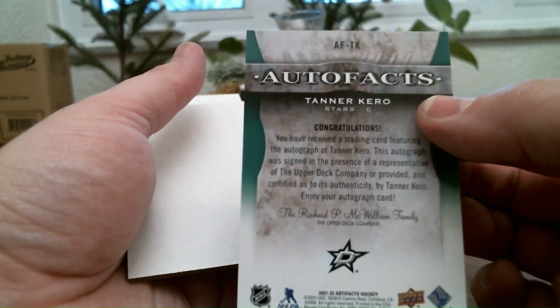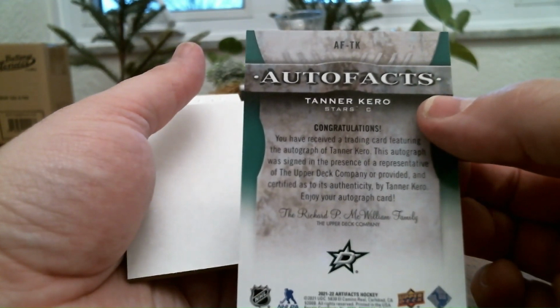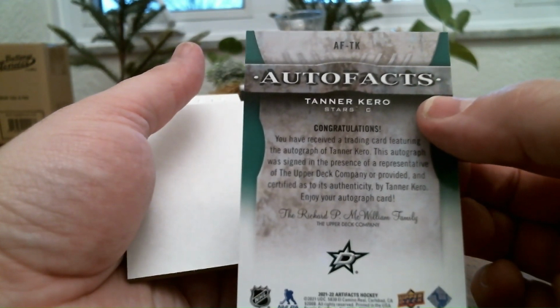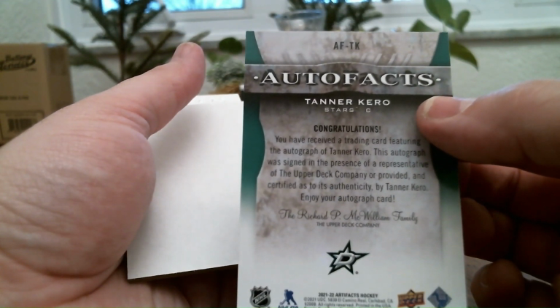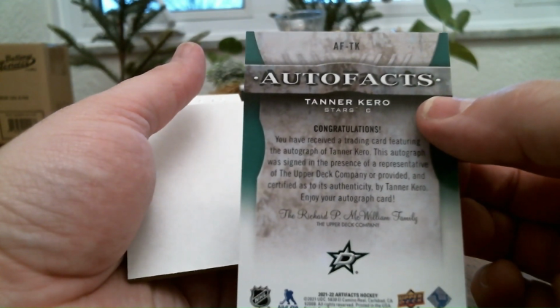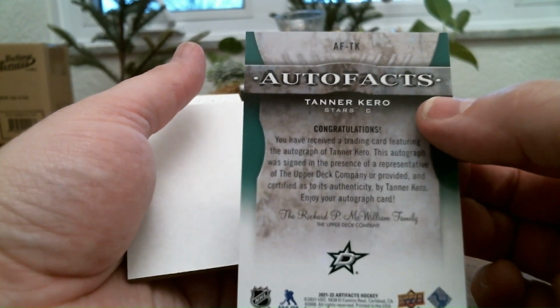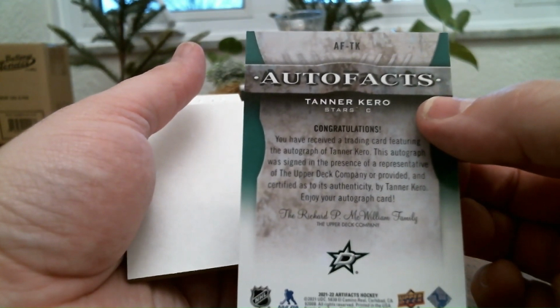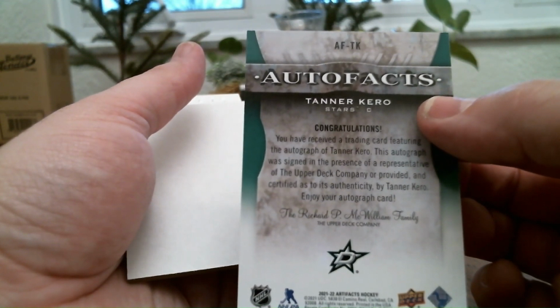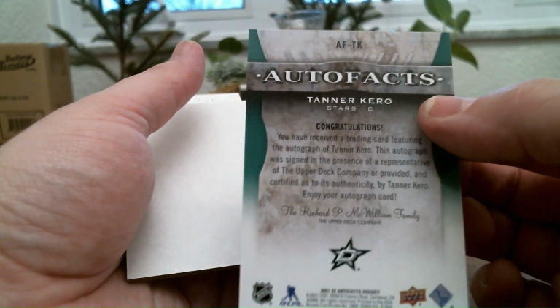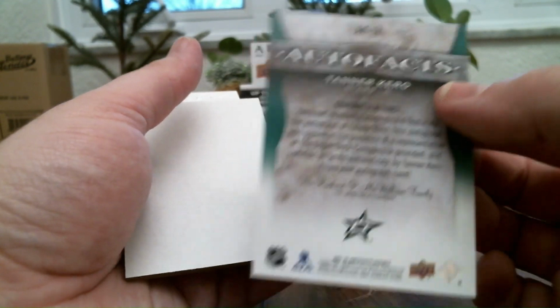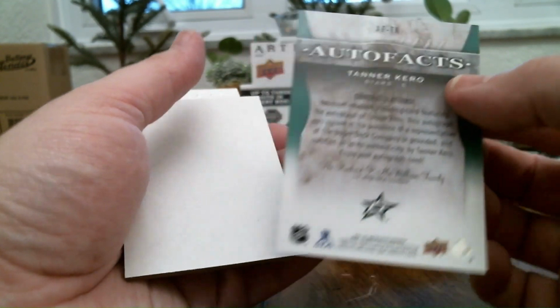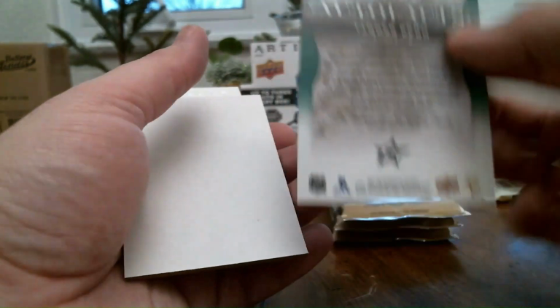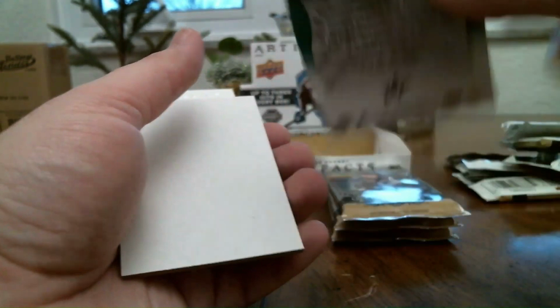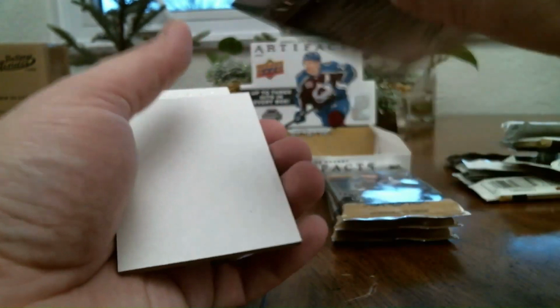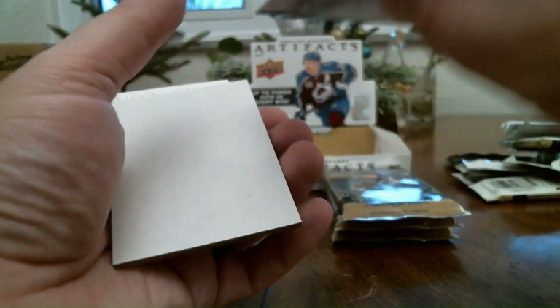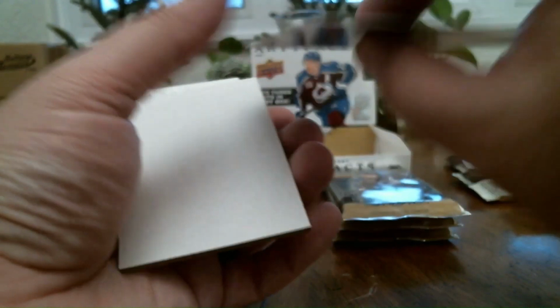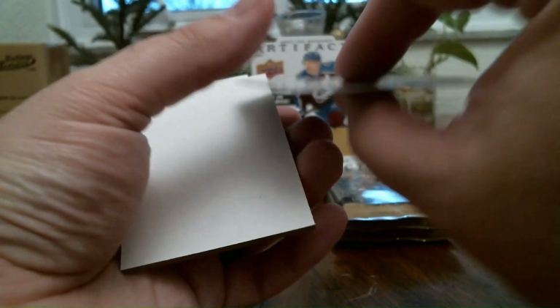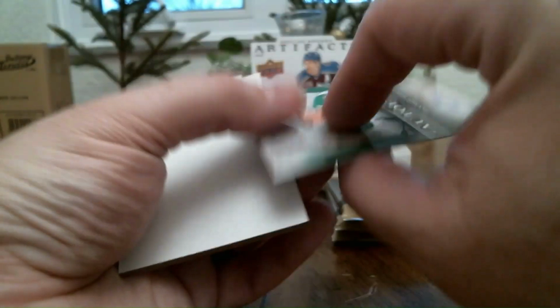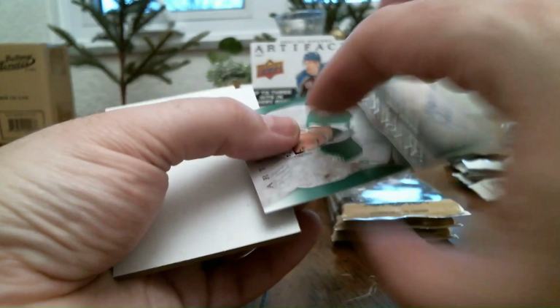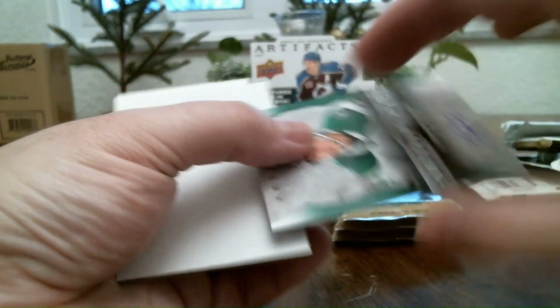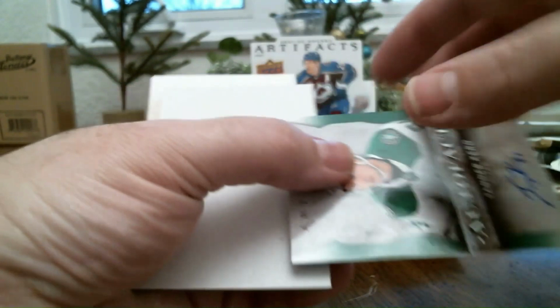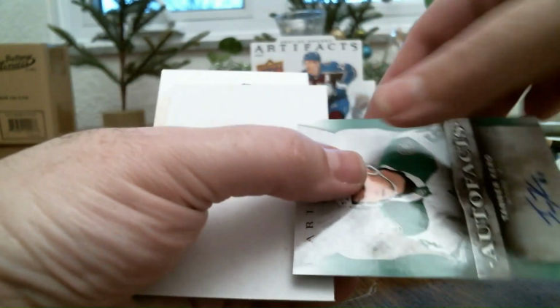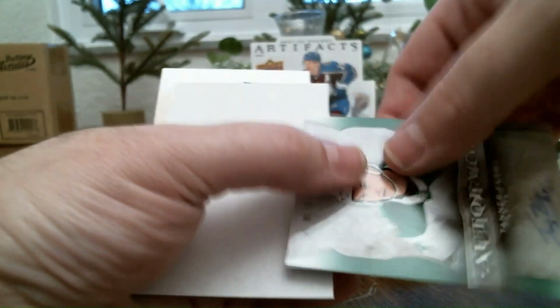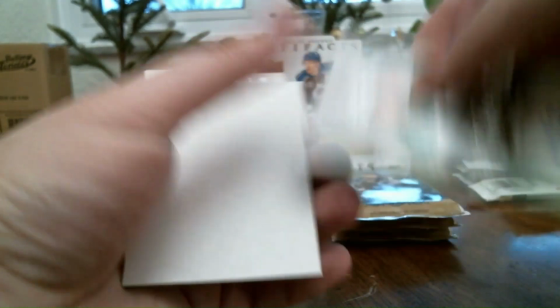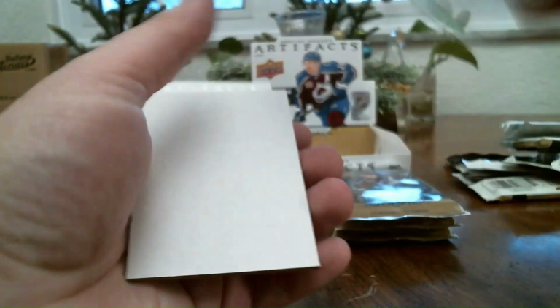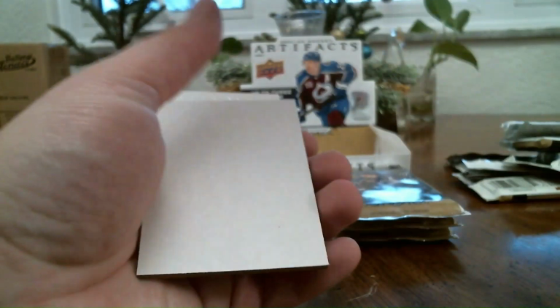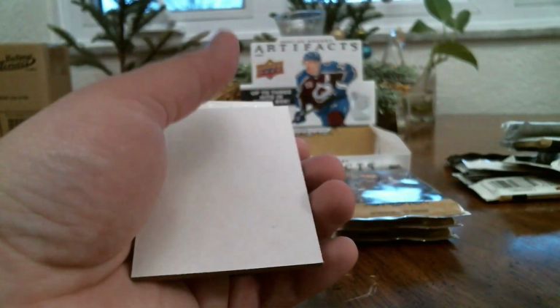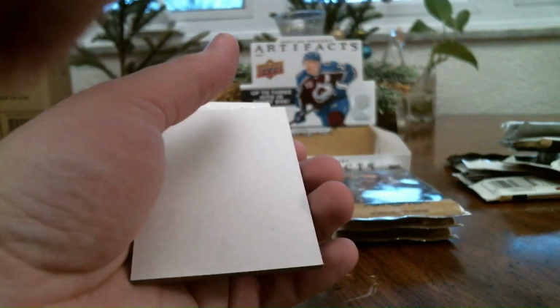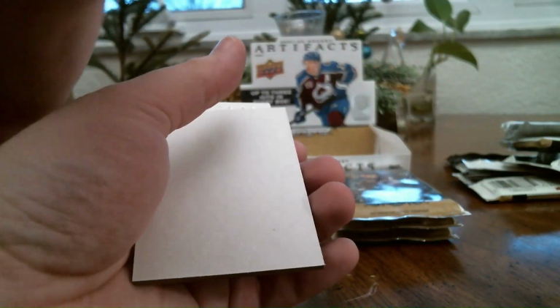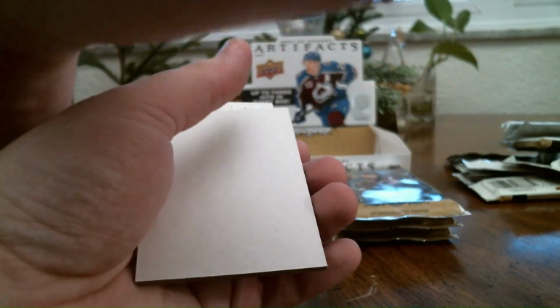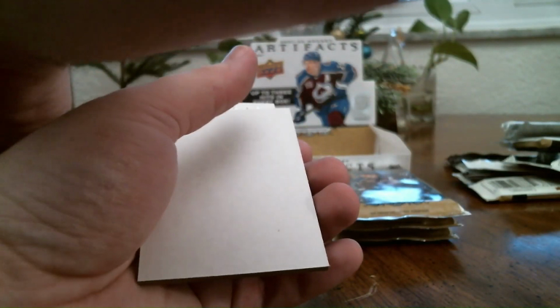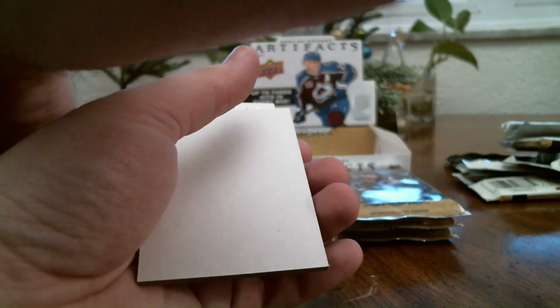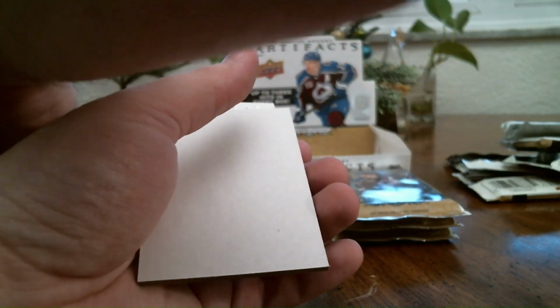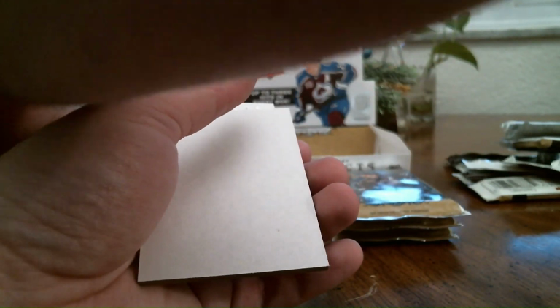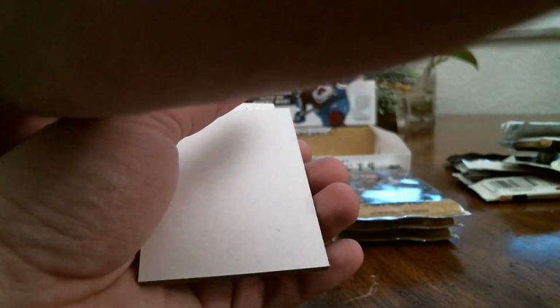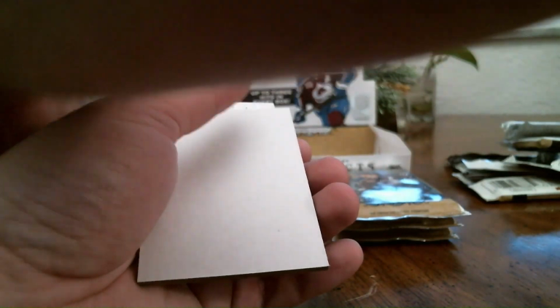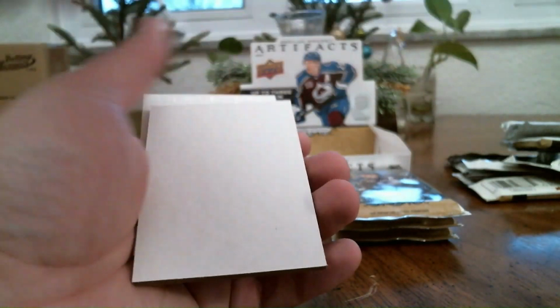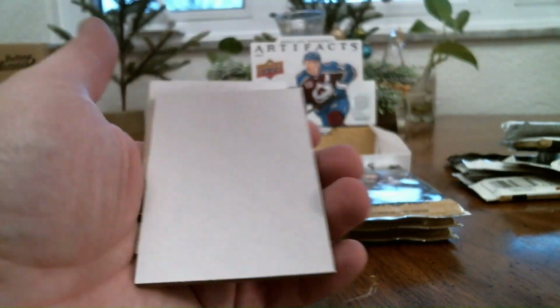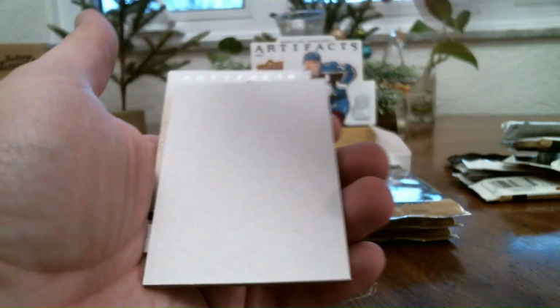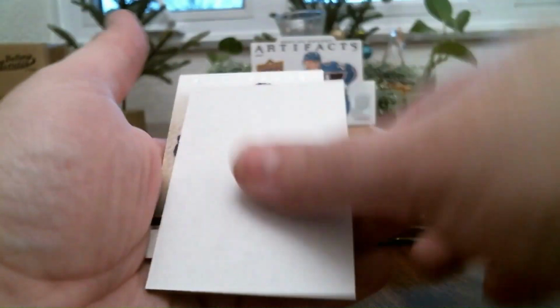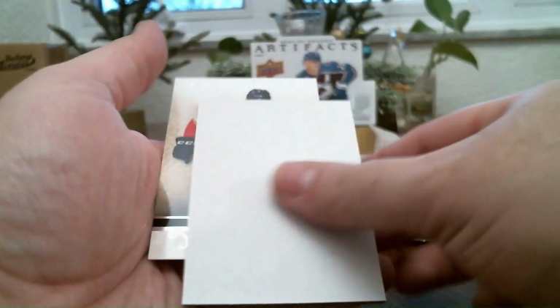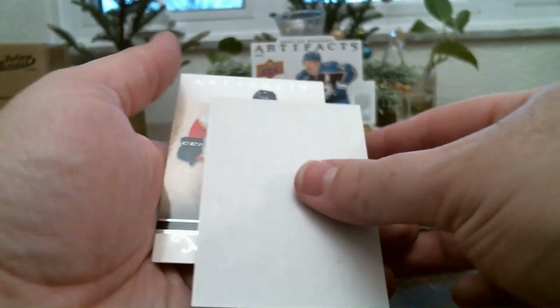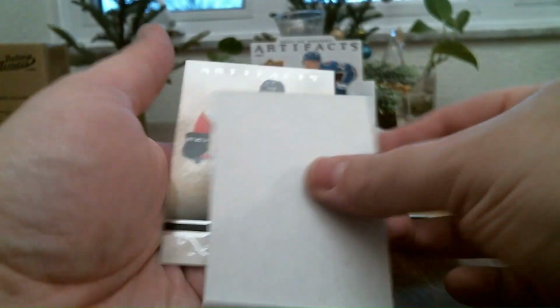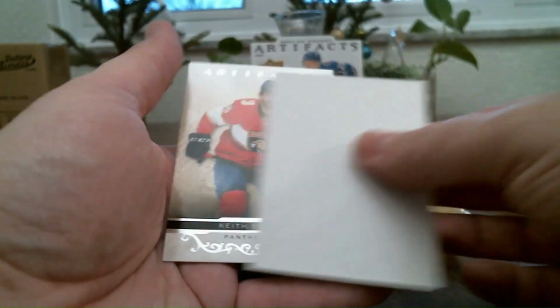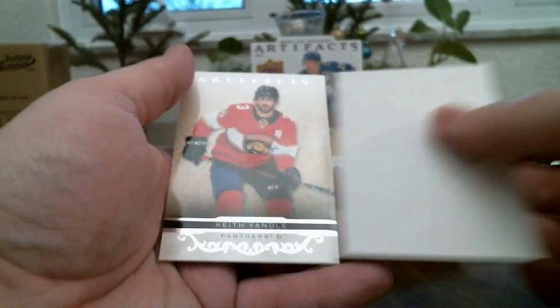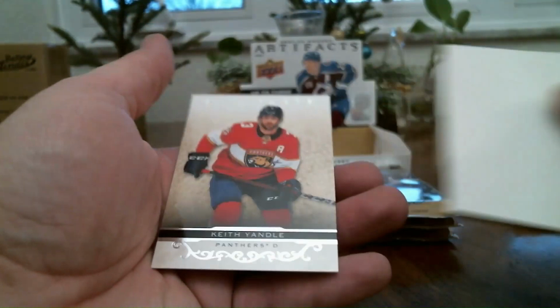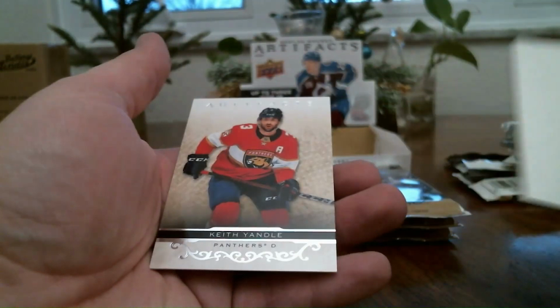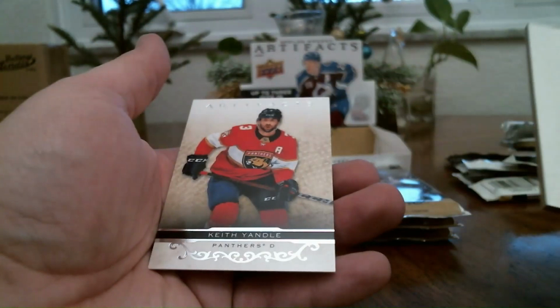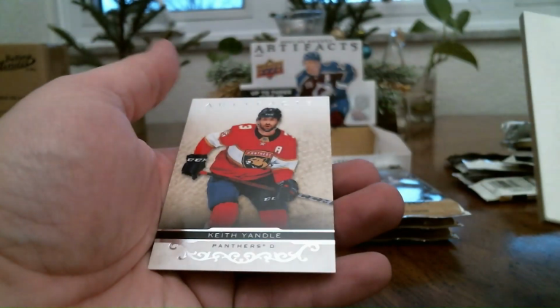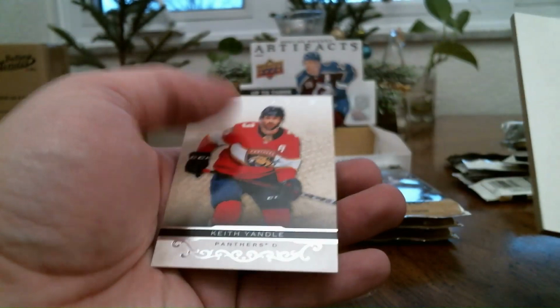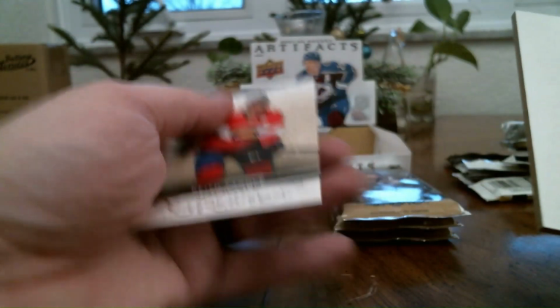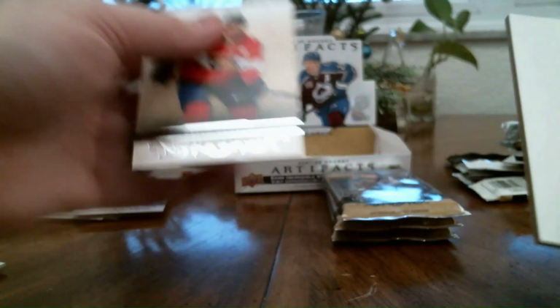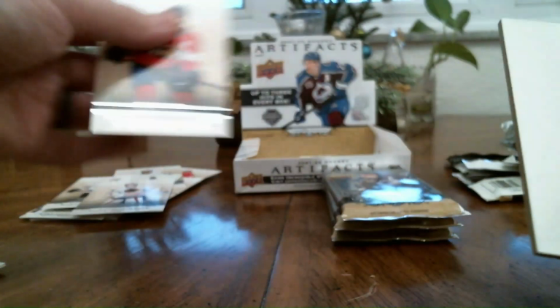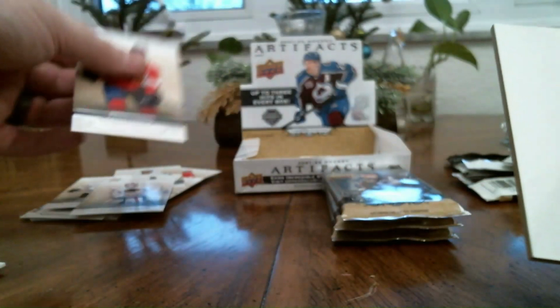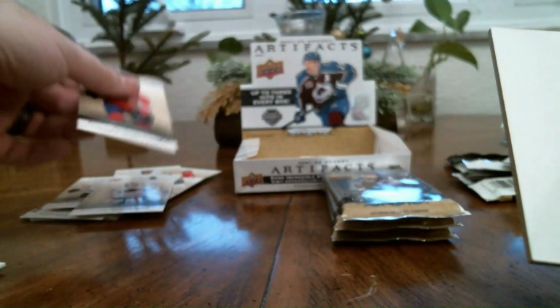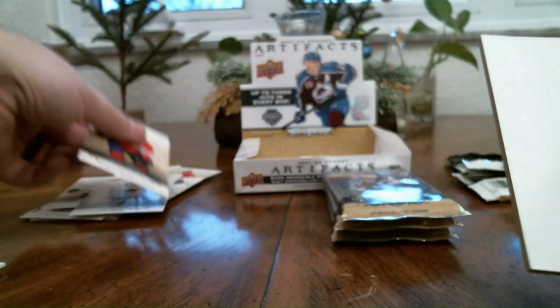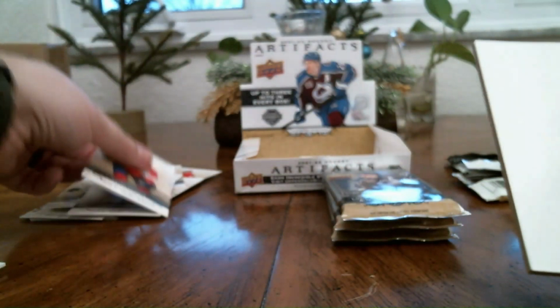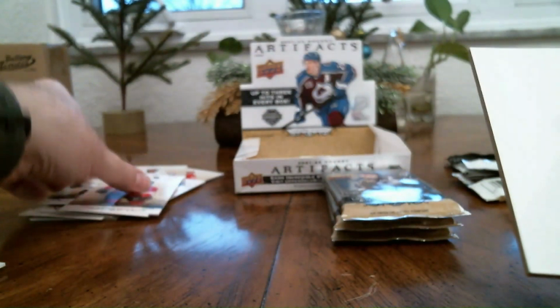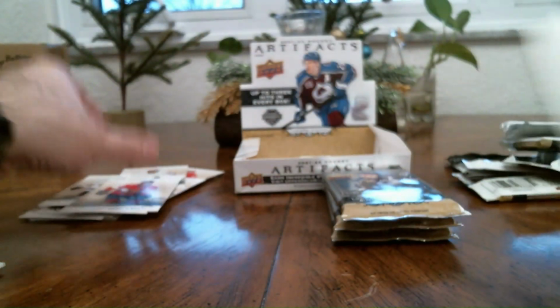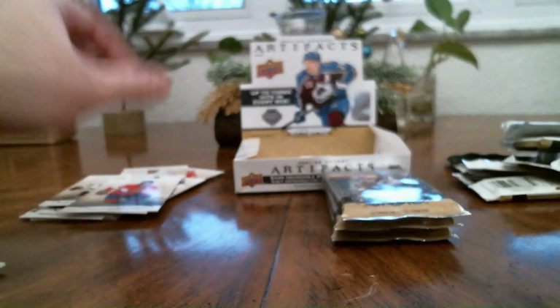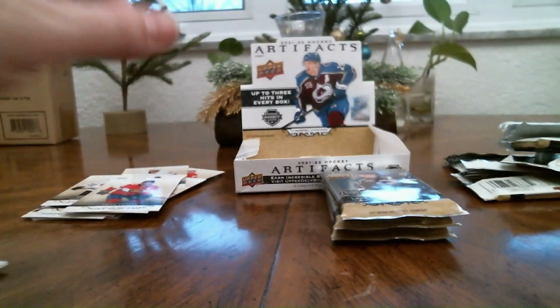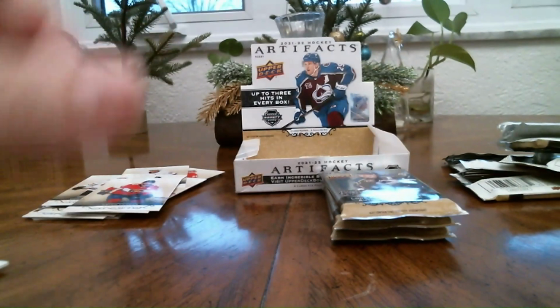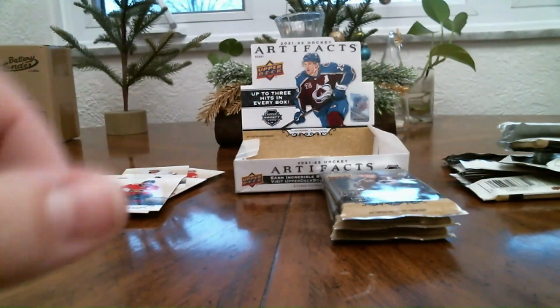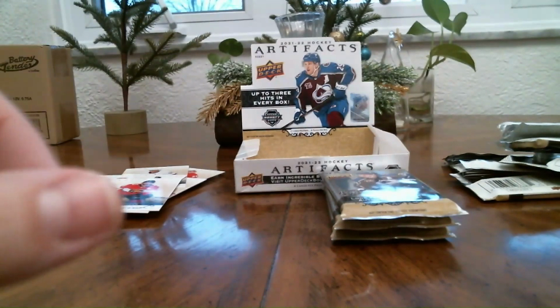Also got an AFTK card — that's kind of cool — and Keith Yandle.